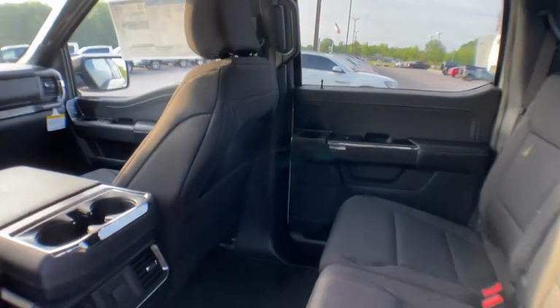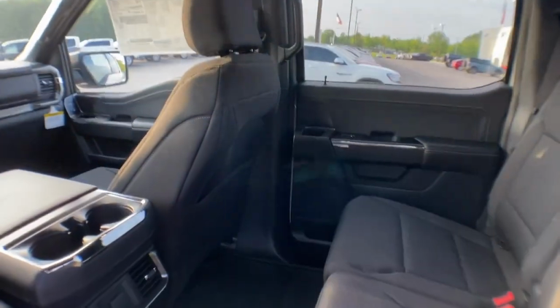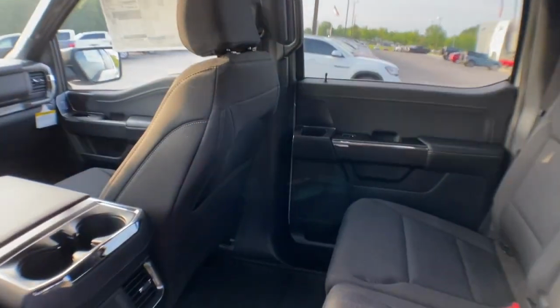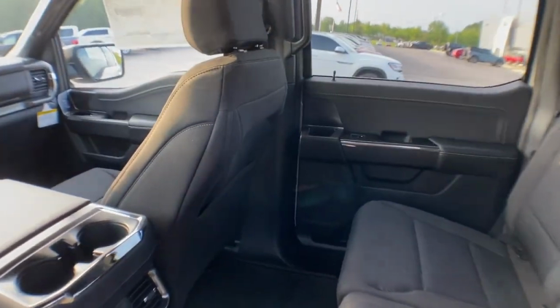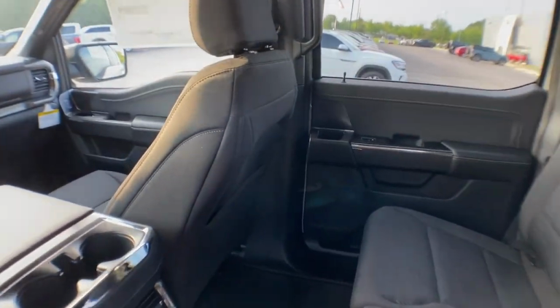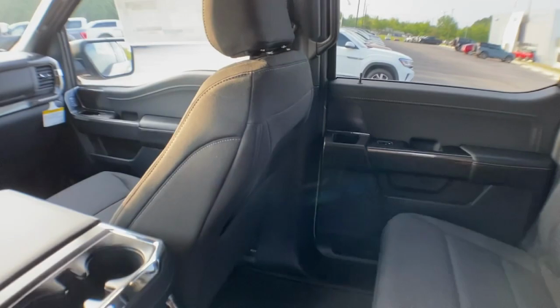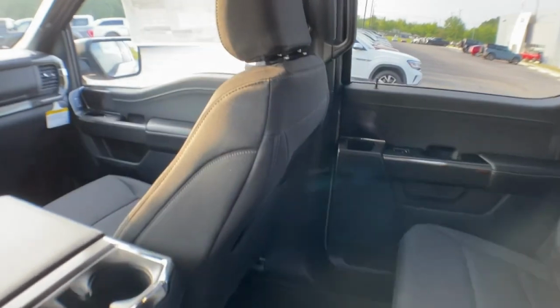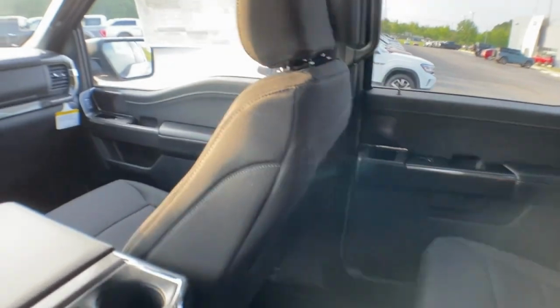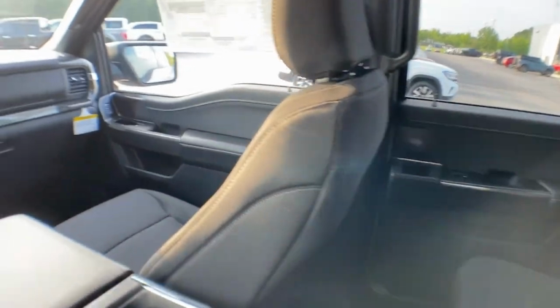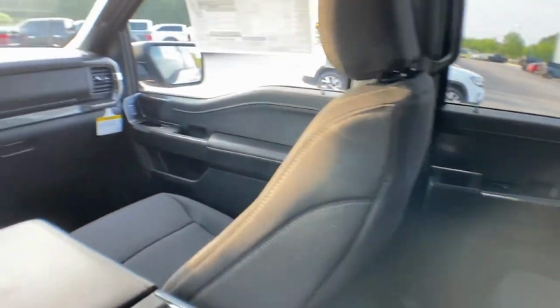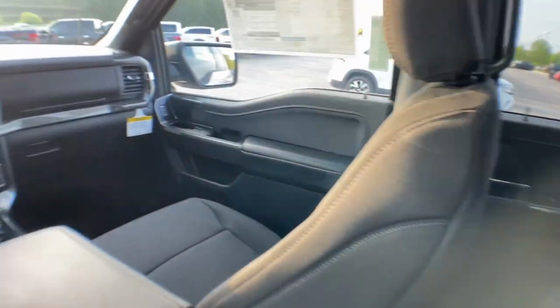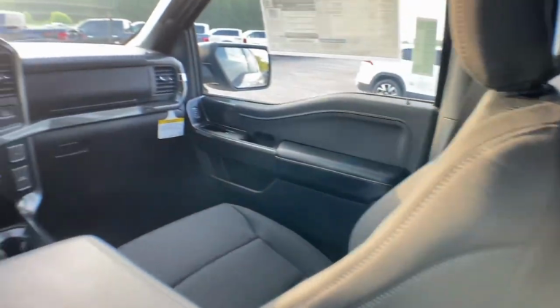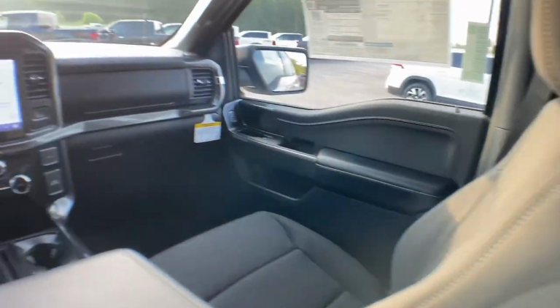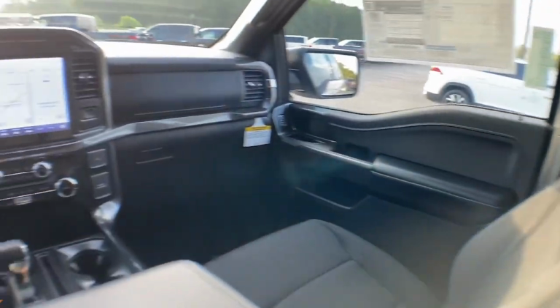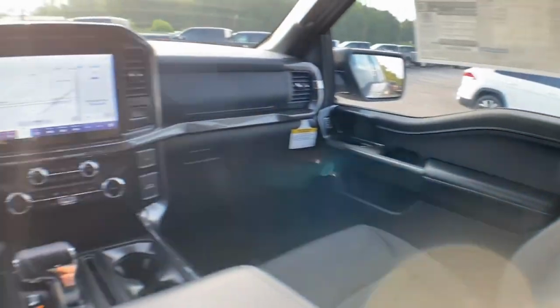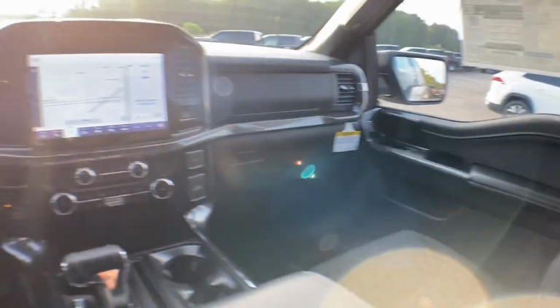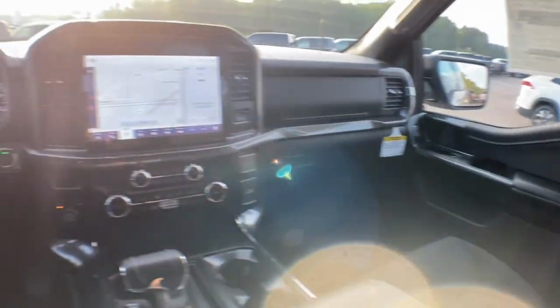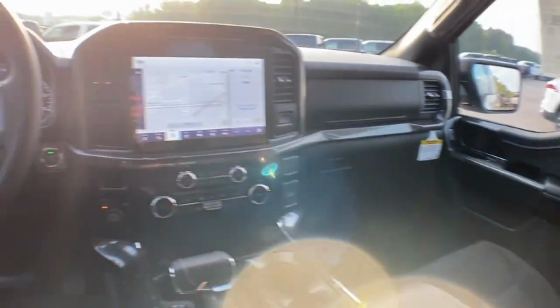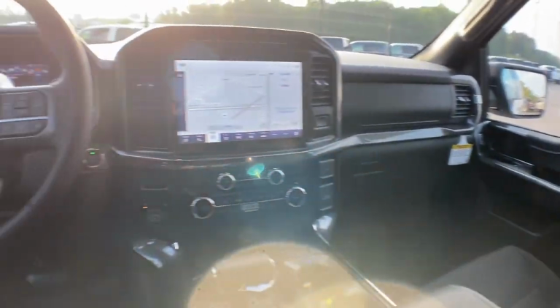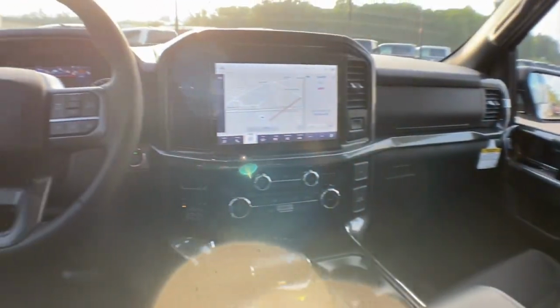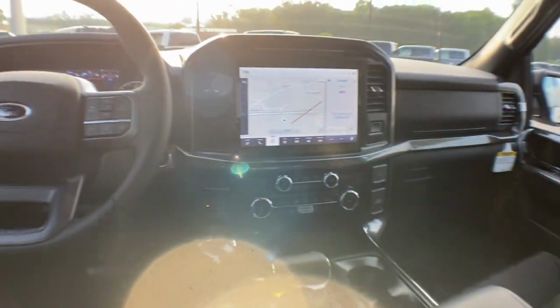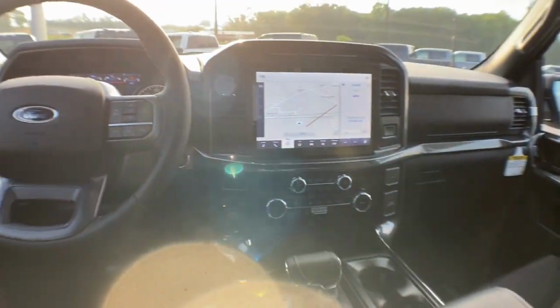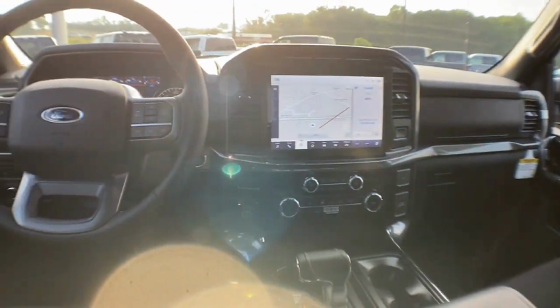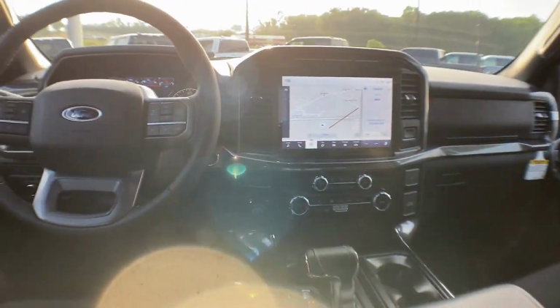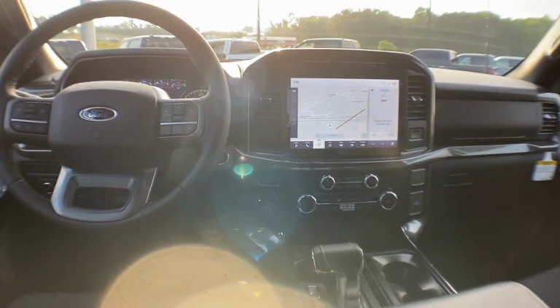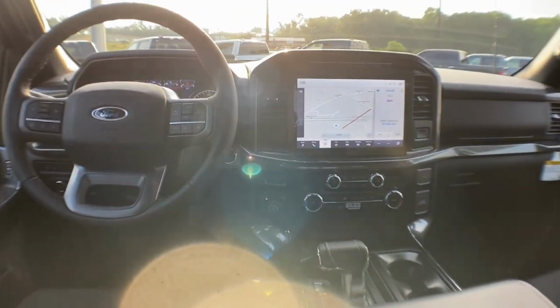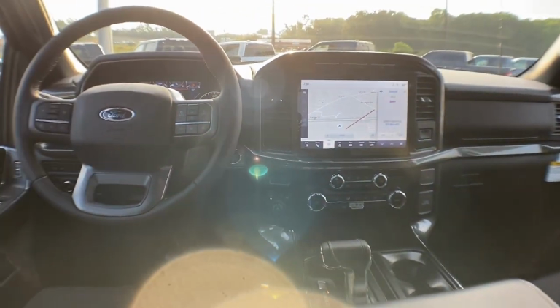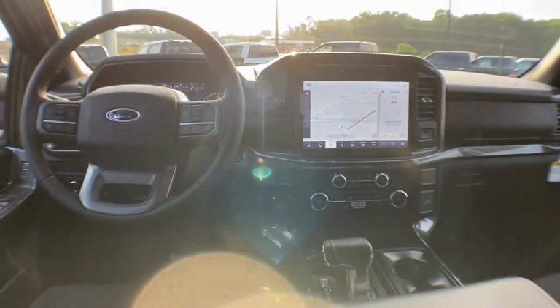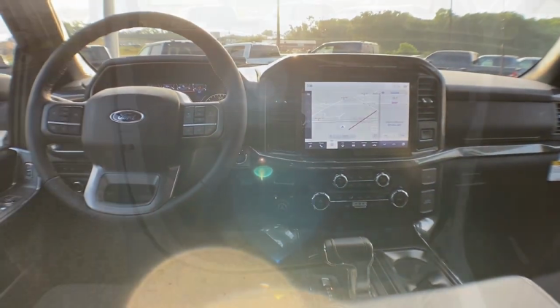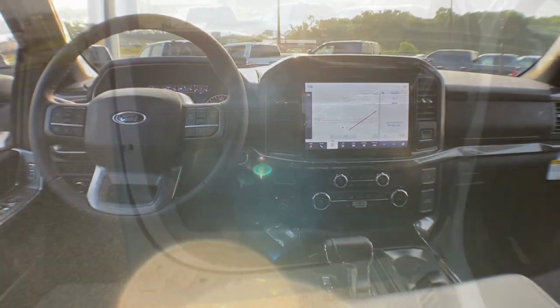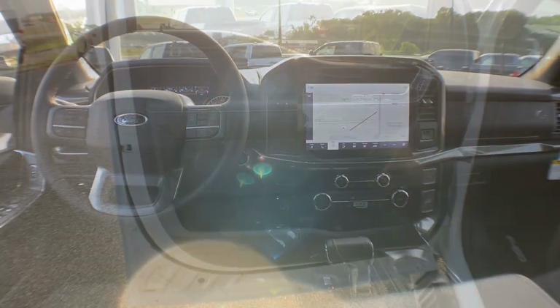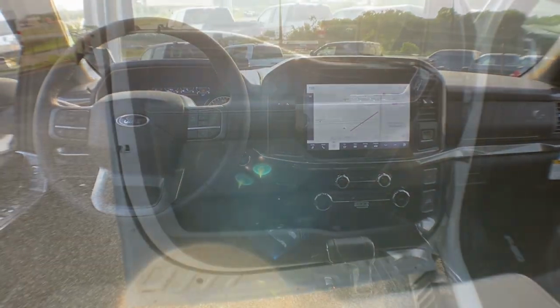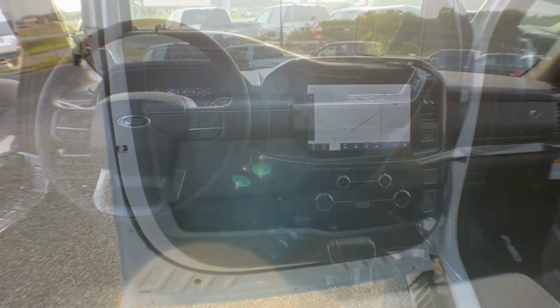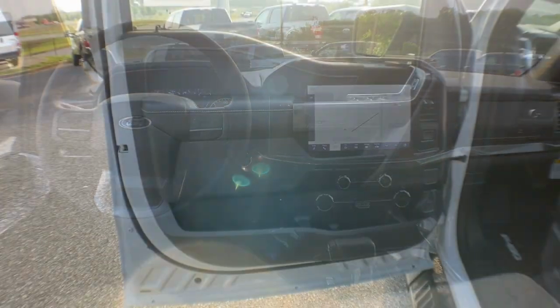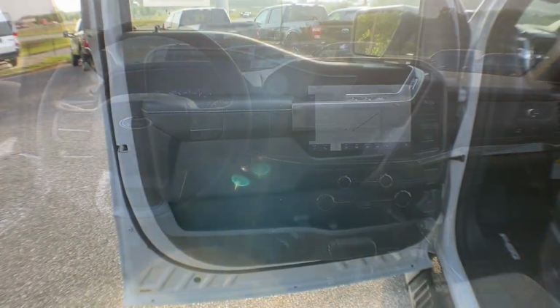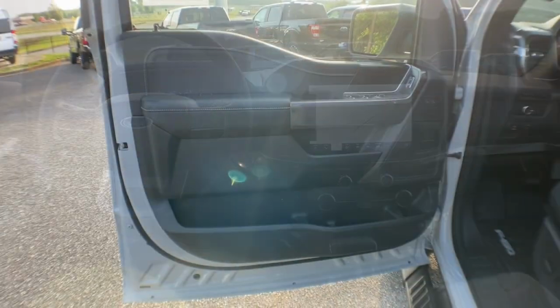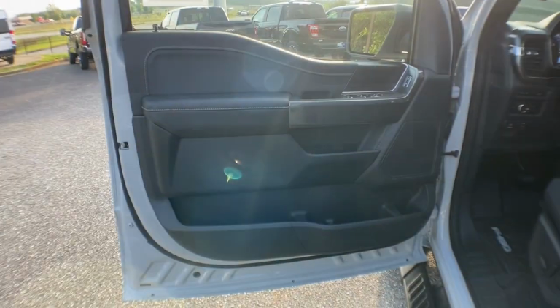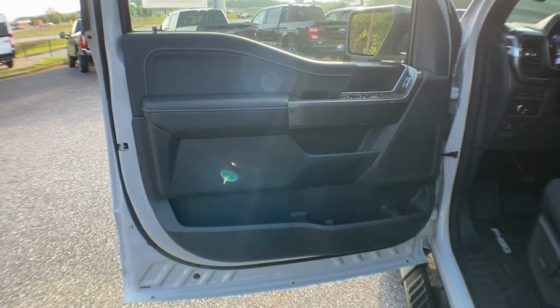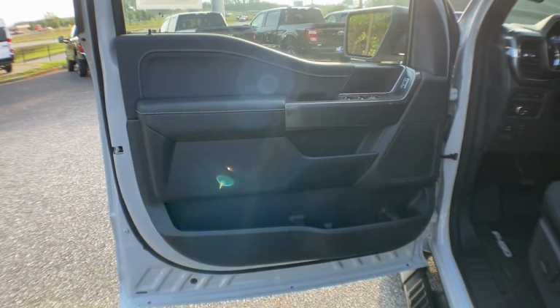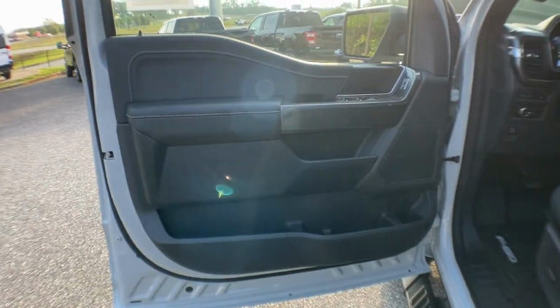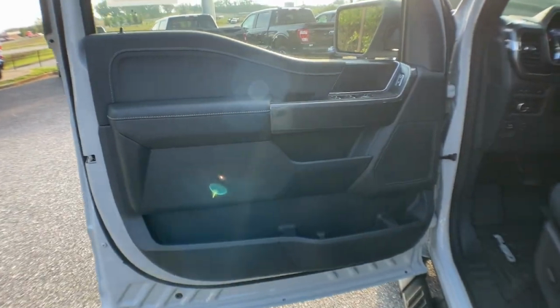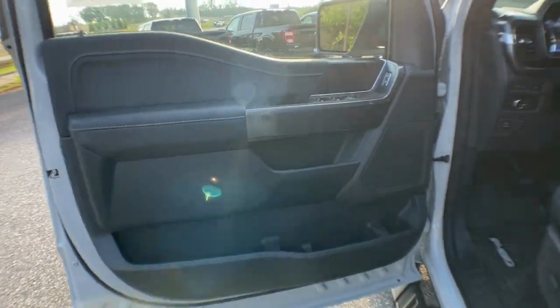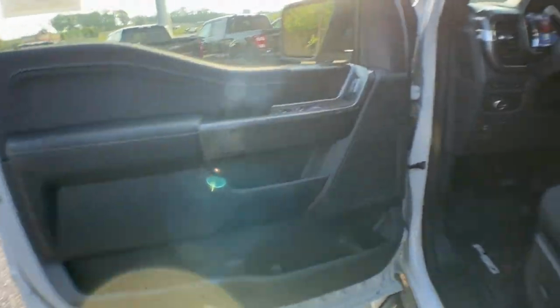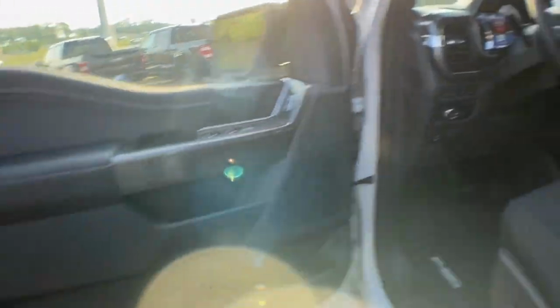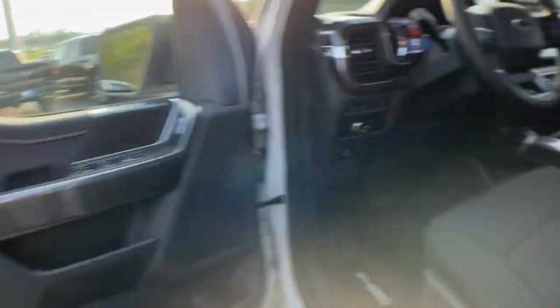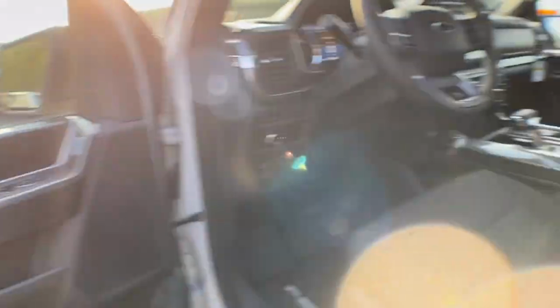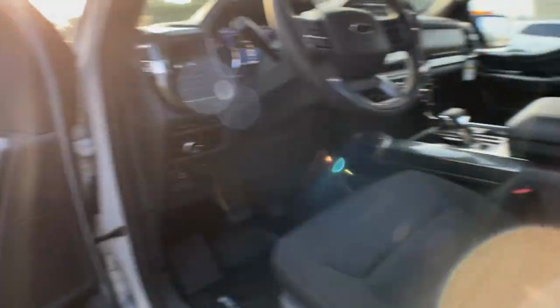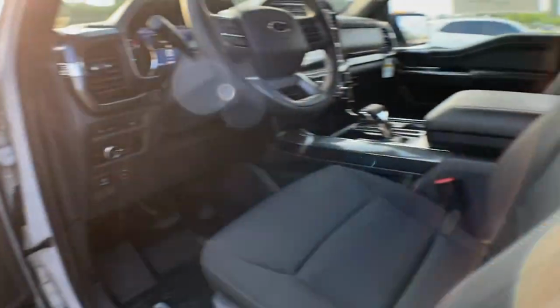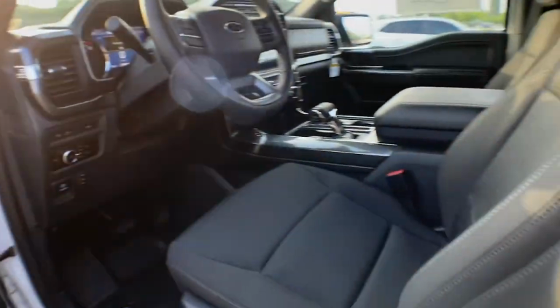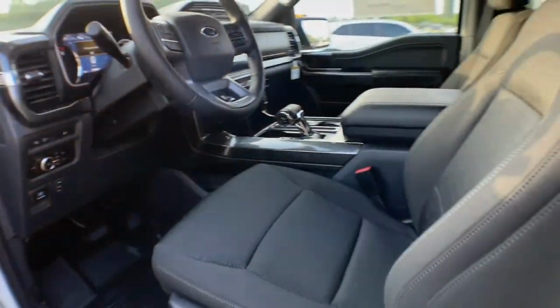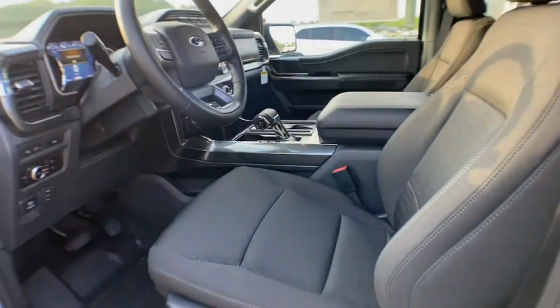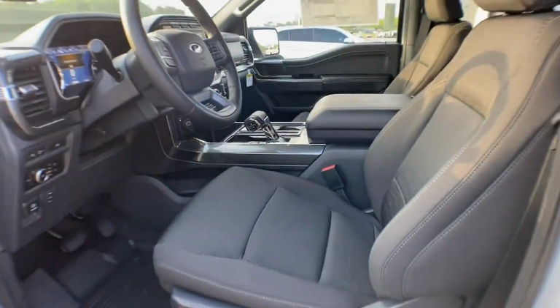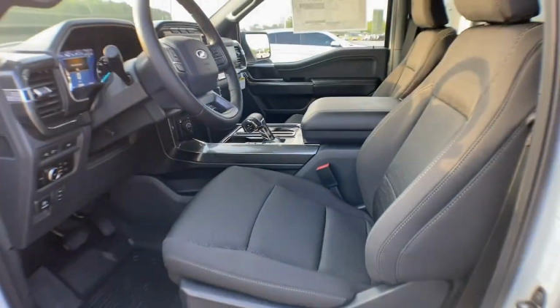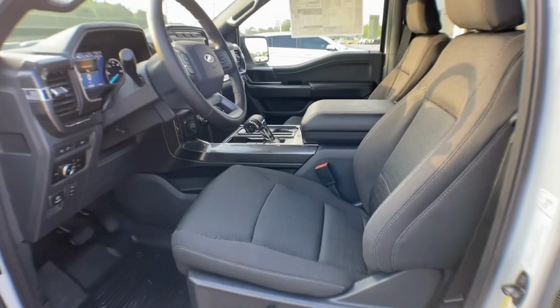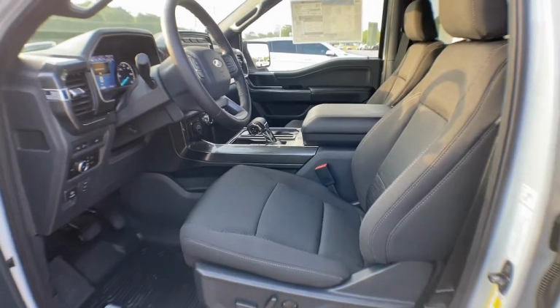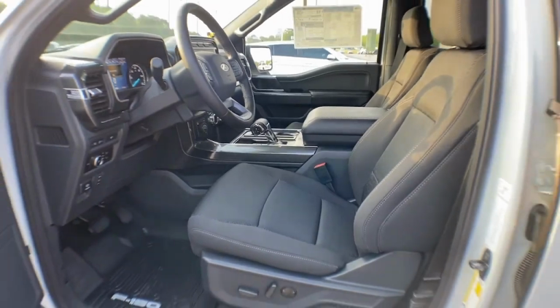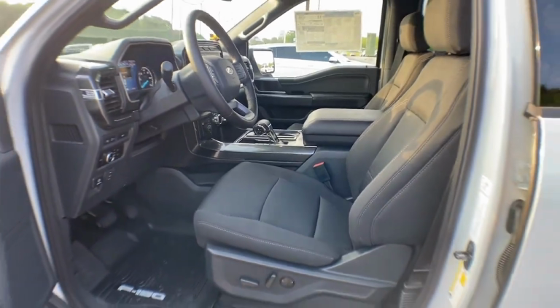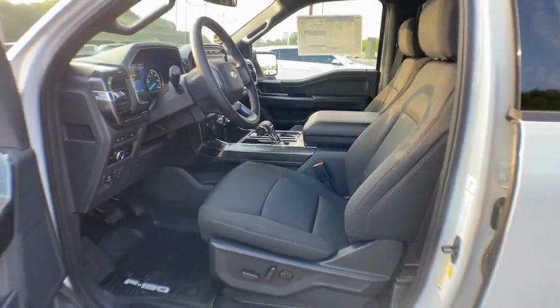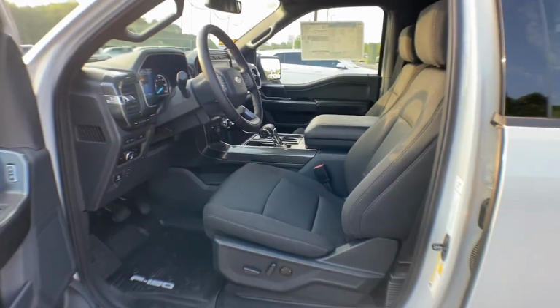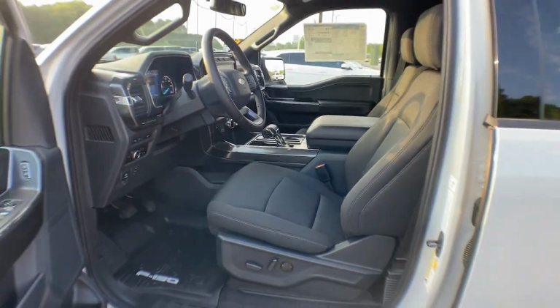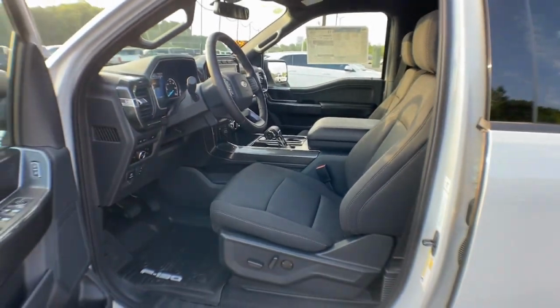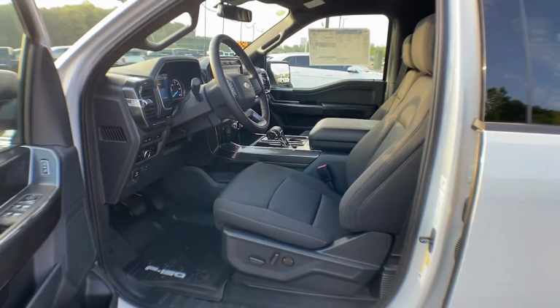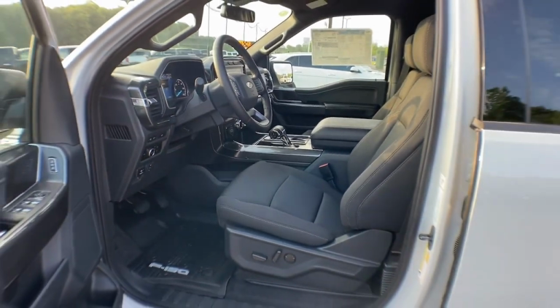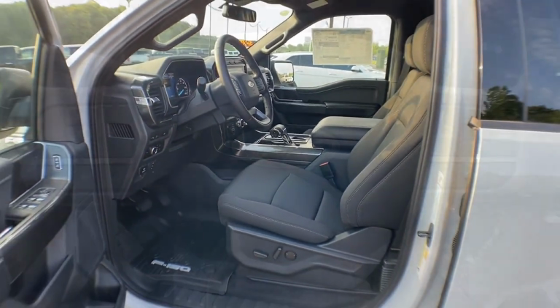4x4. Fog lamps. Remote engine start. Electronic stability control. Blind spot monitor.